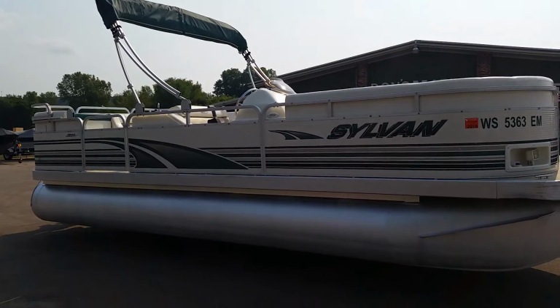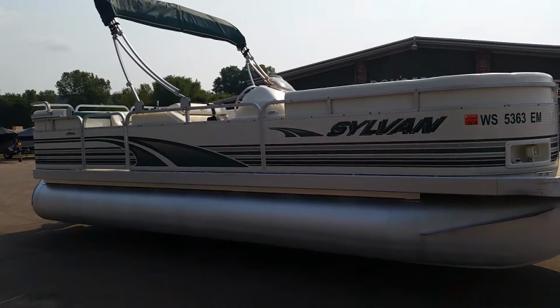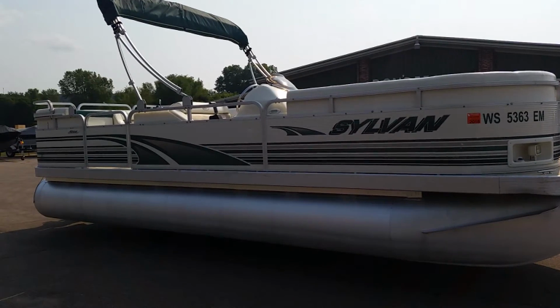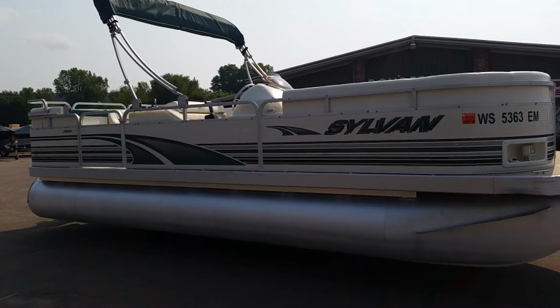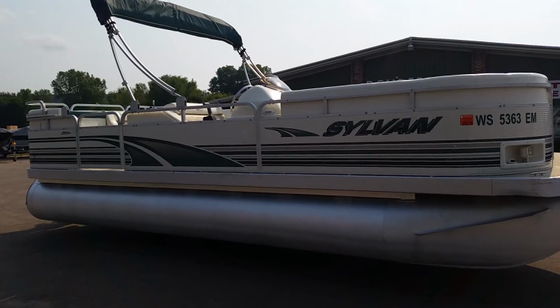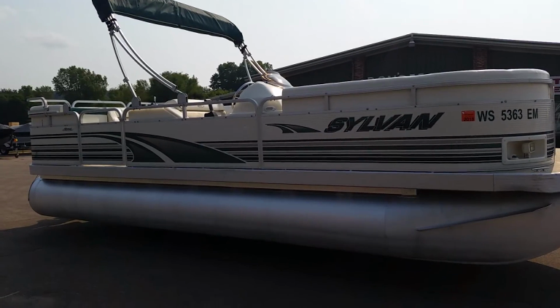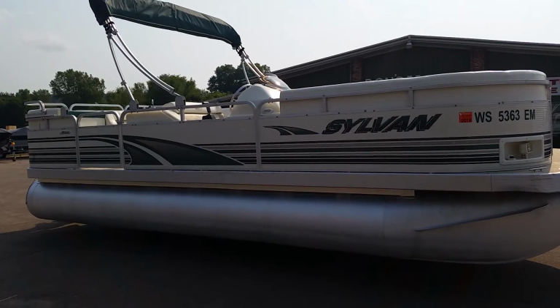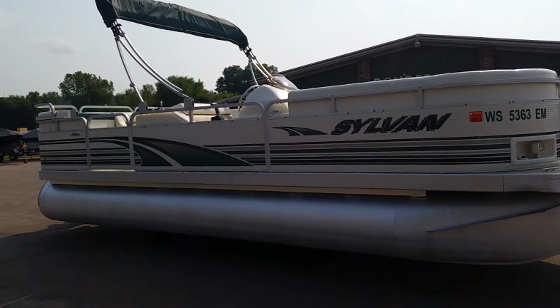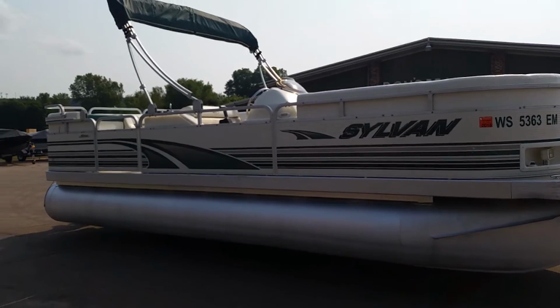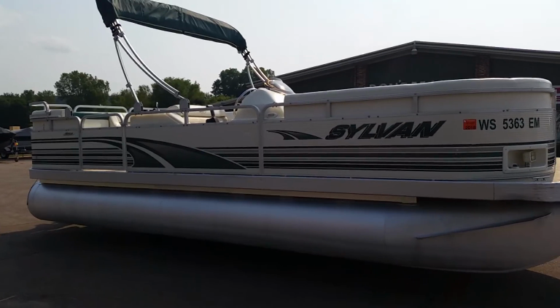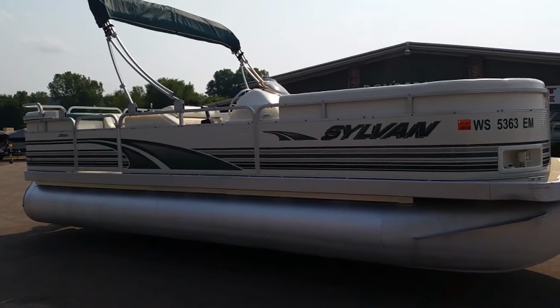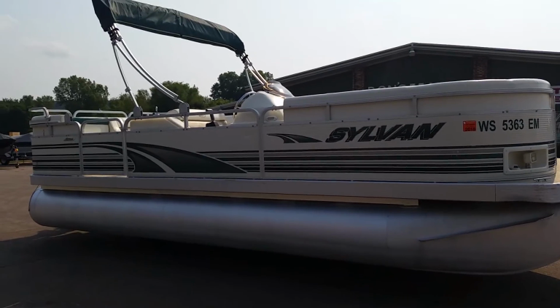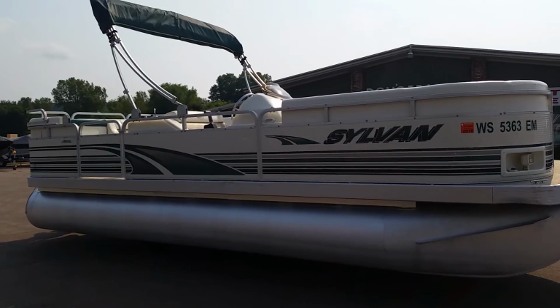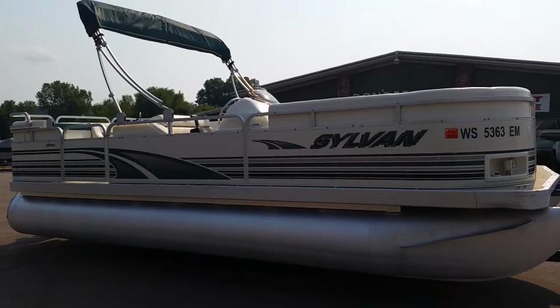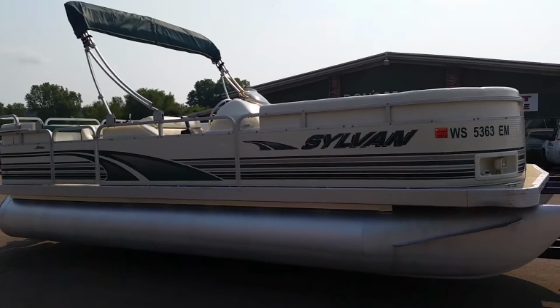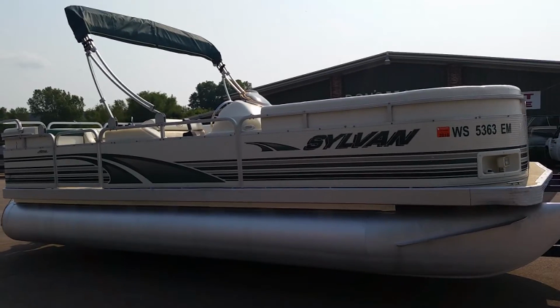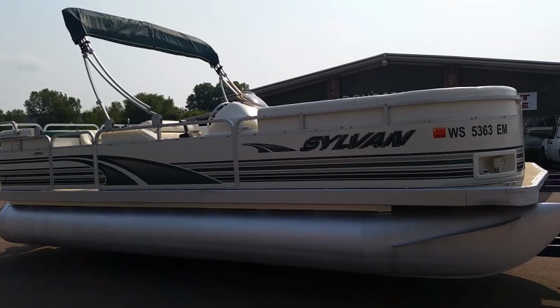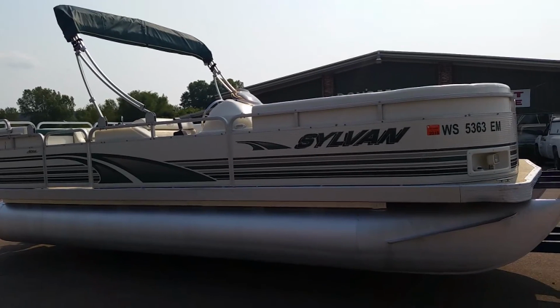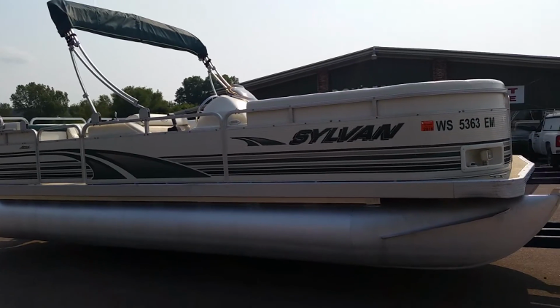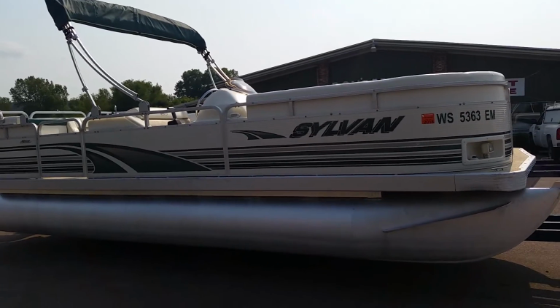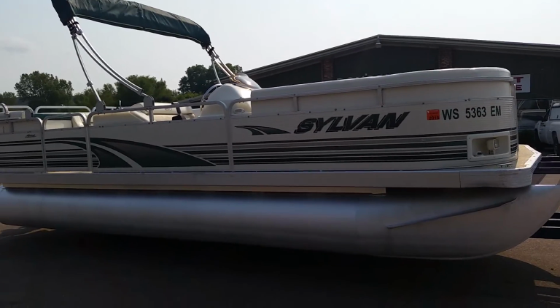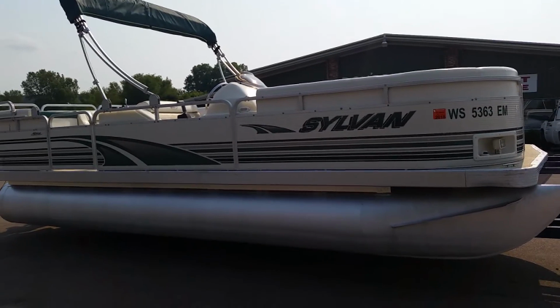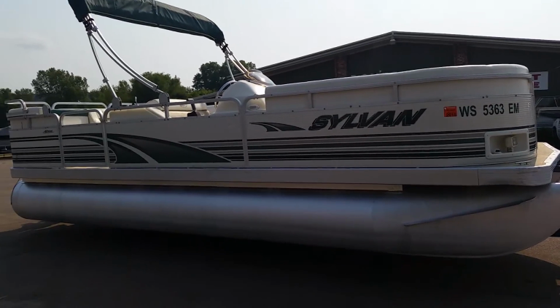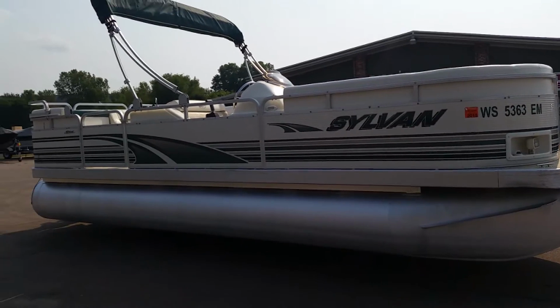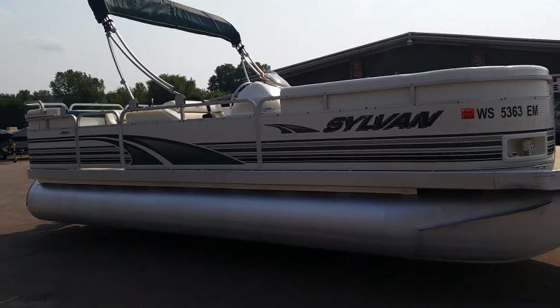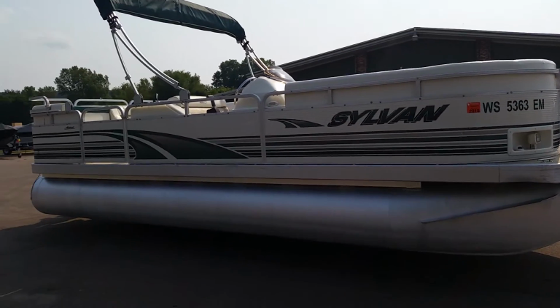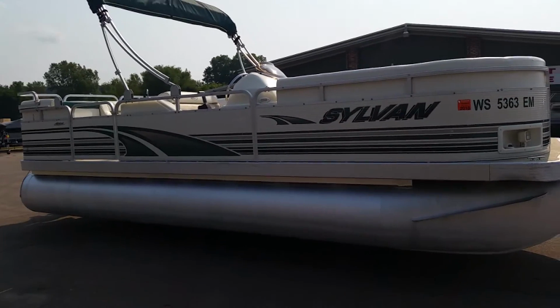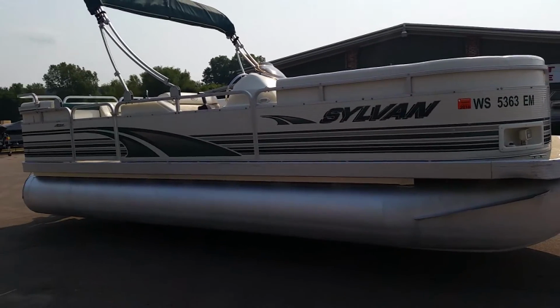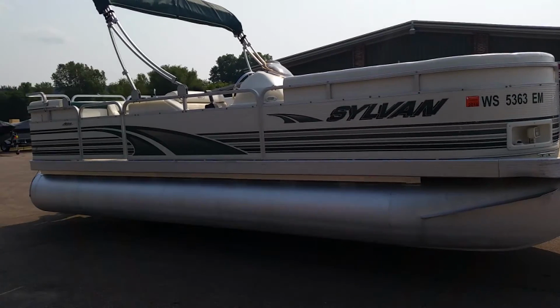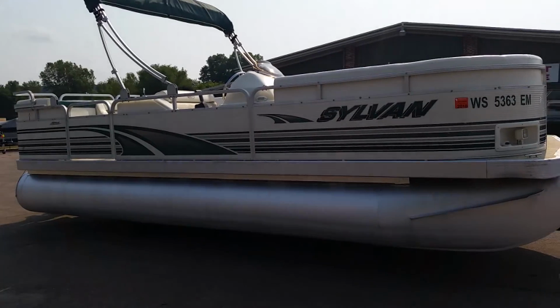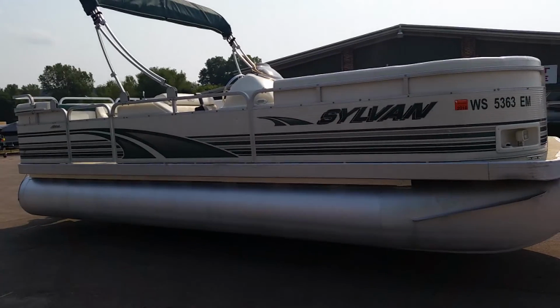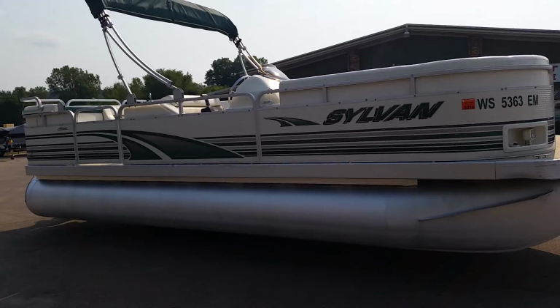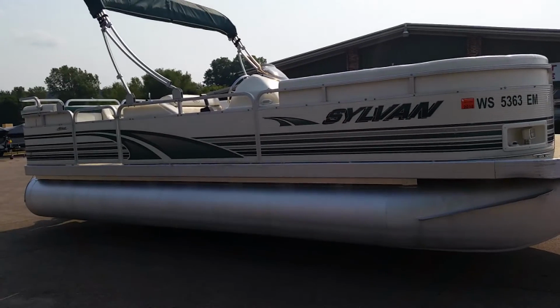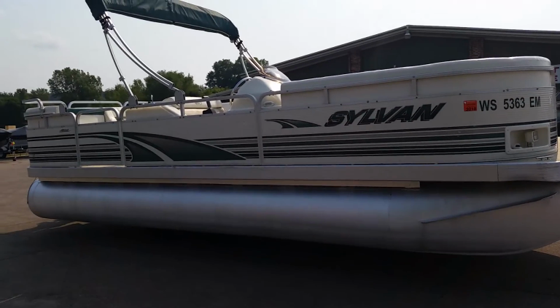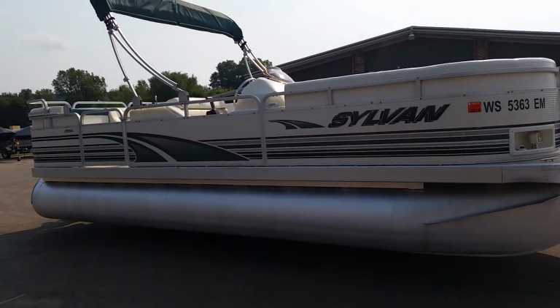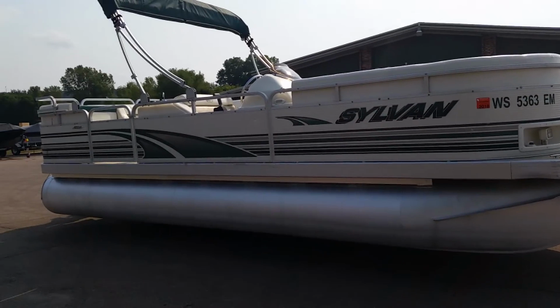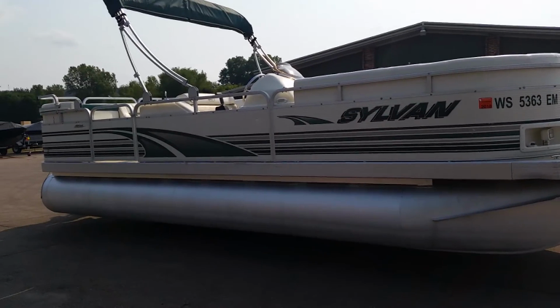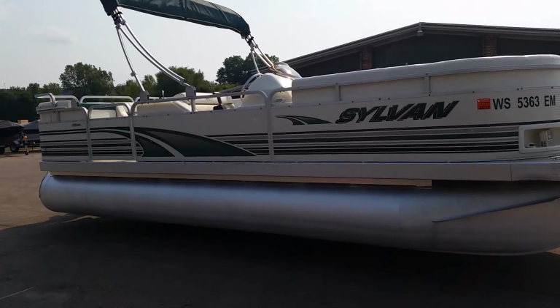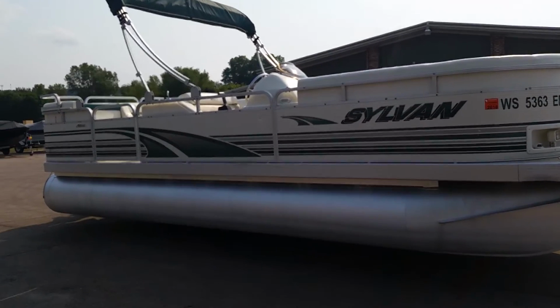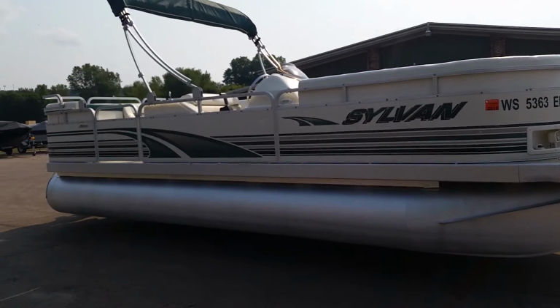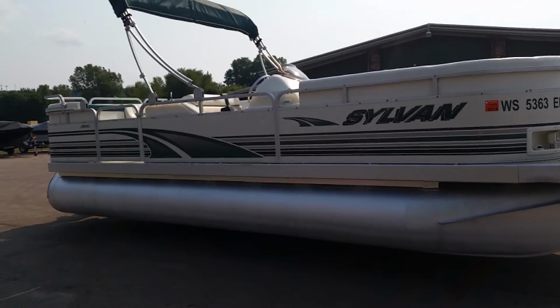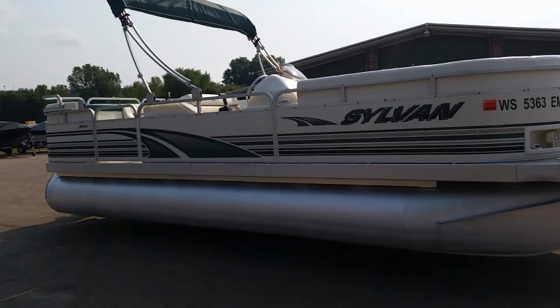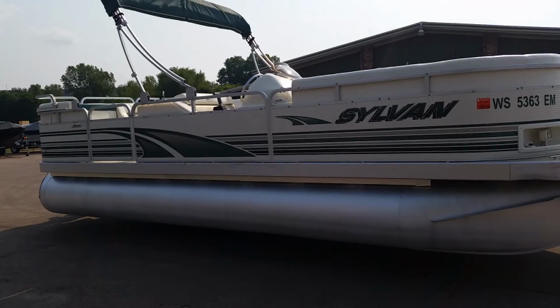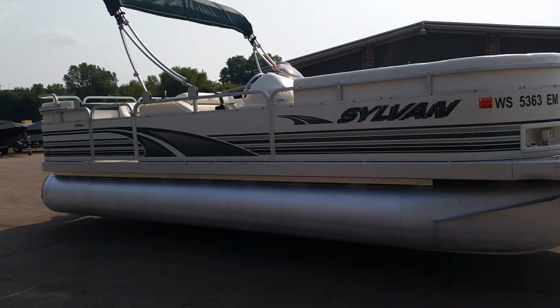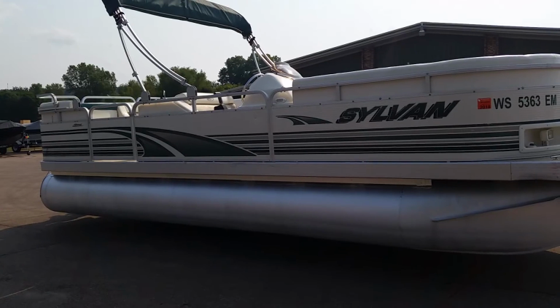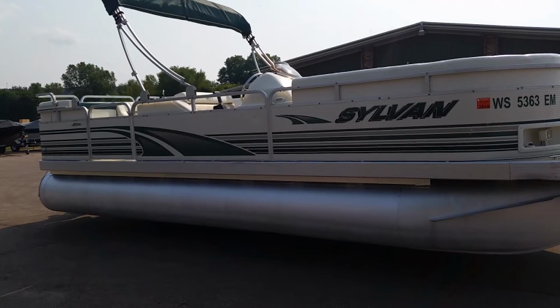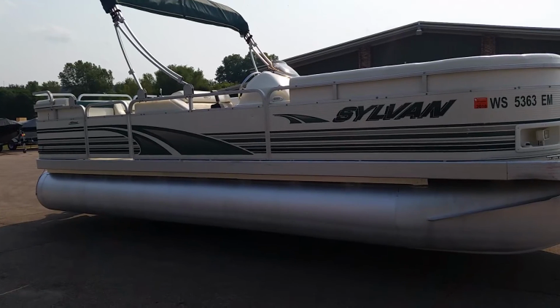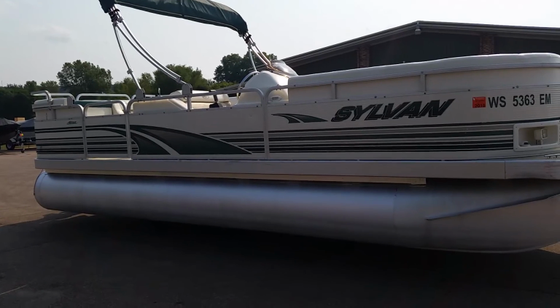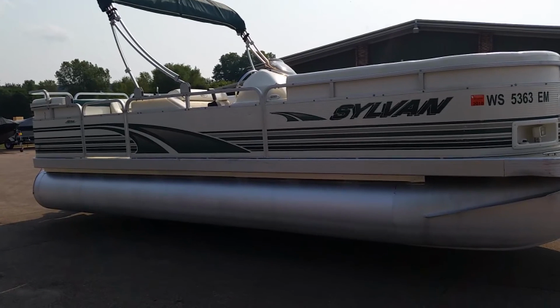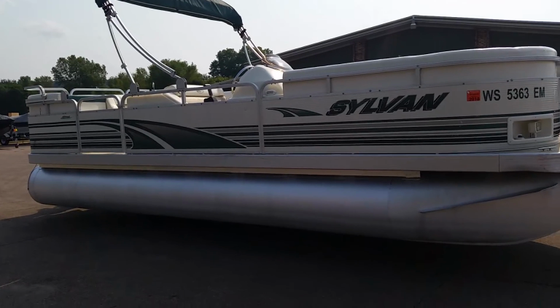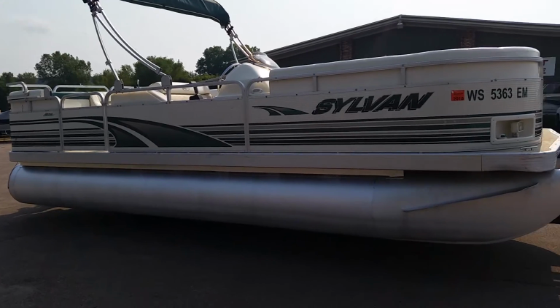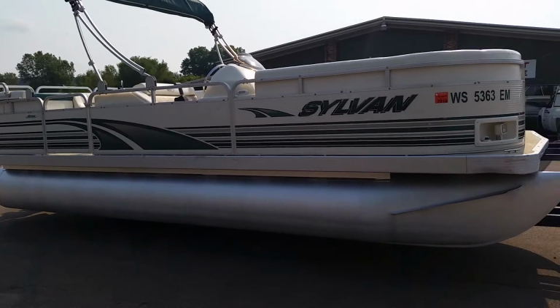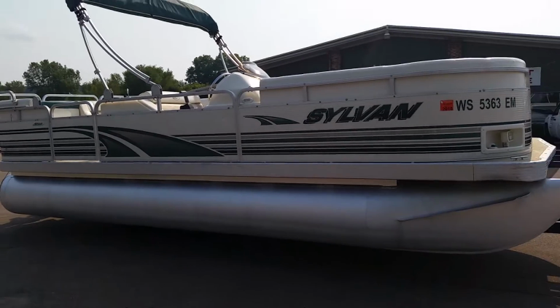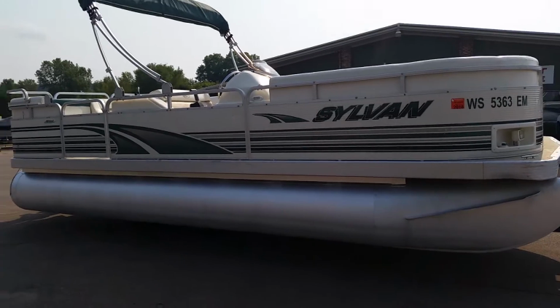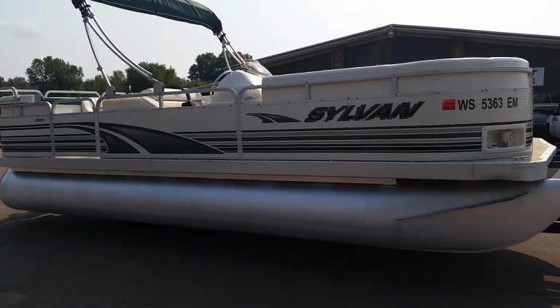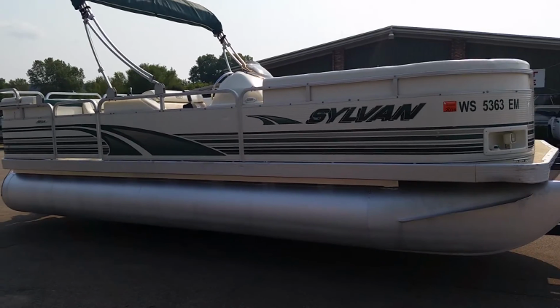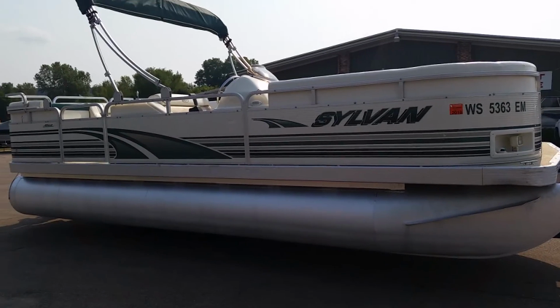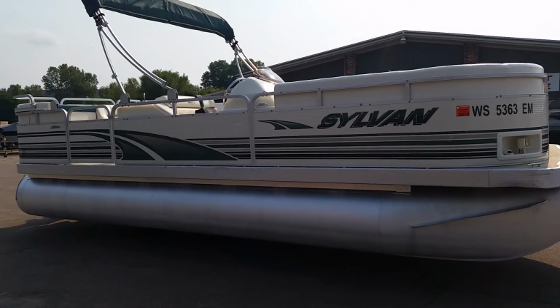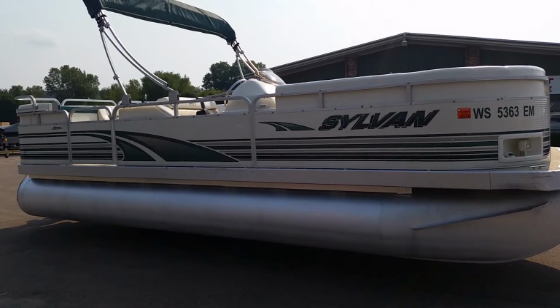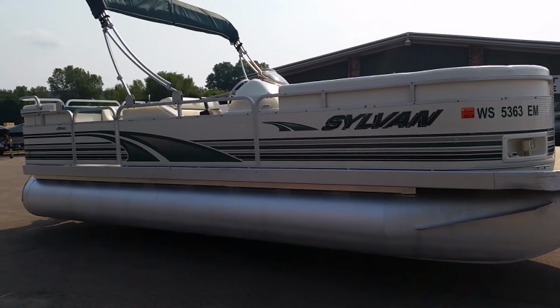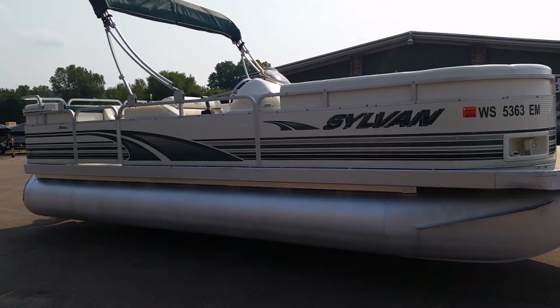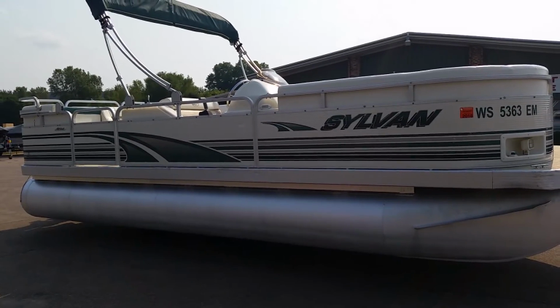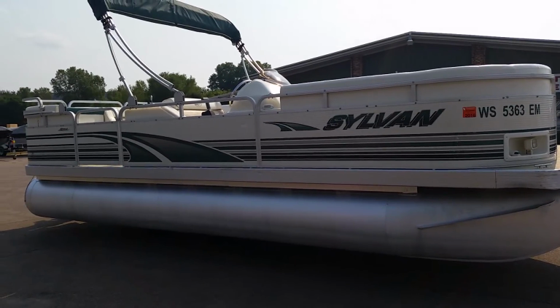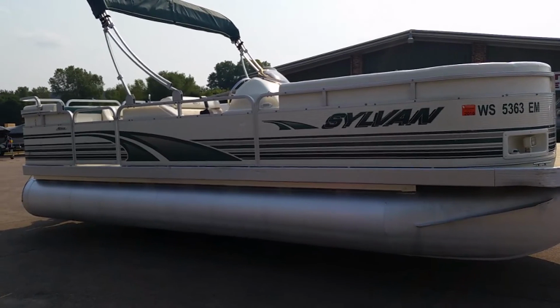Welcome to donsmarine.com. Today we are looking at a 1998 Sylvan Nexus.